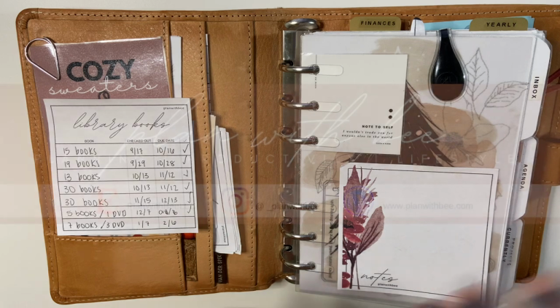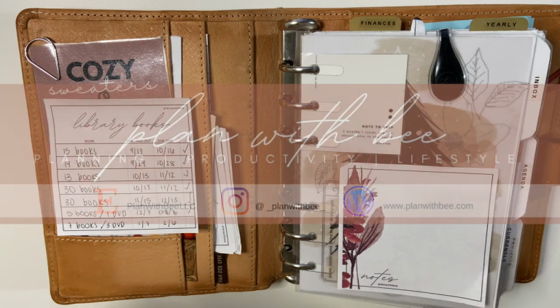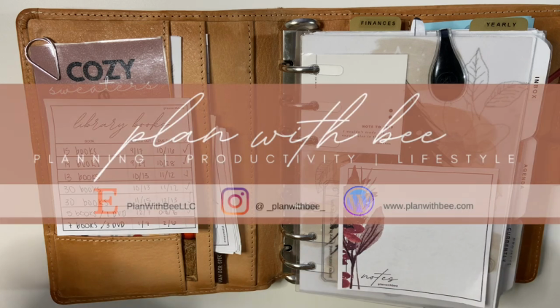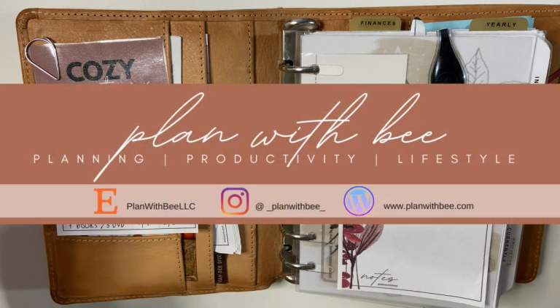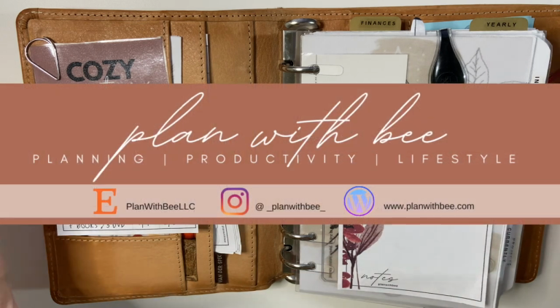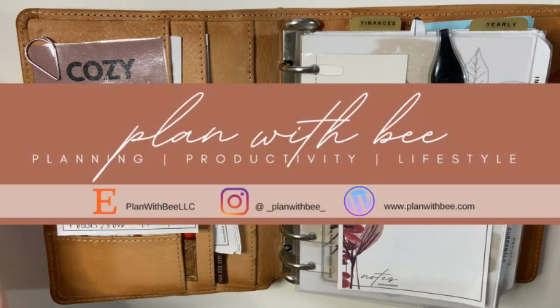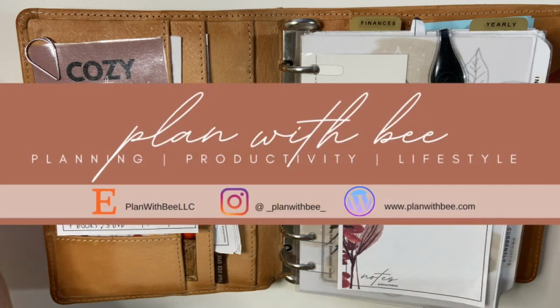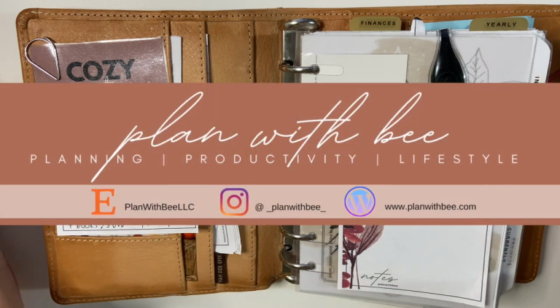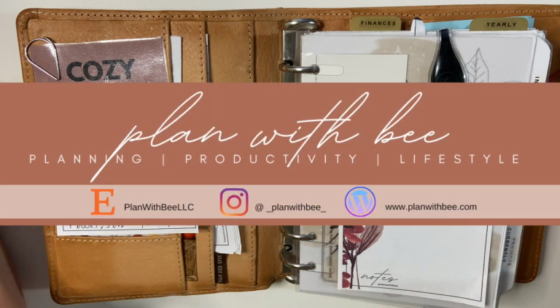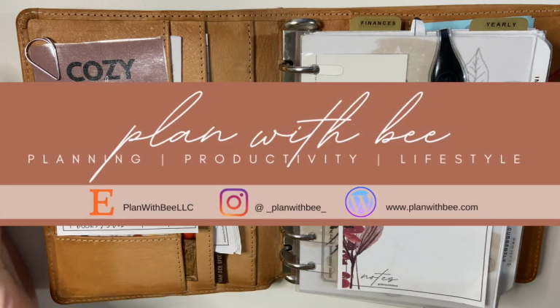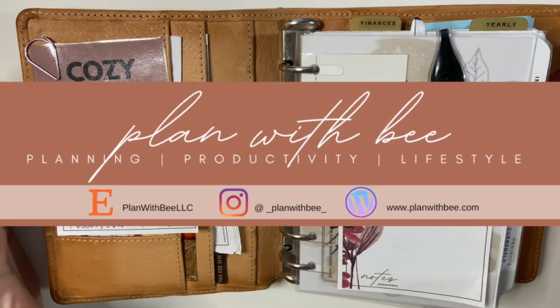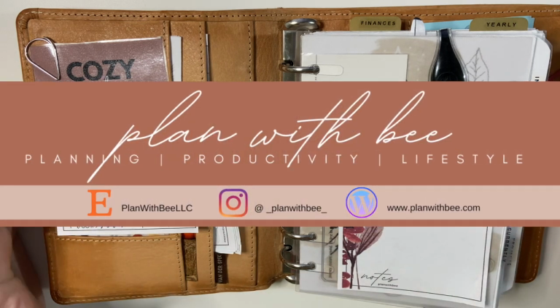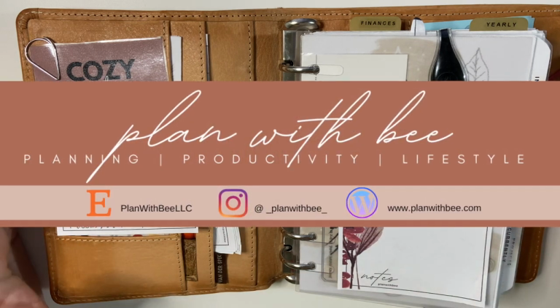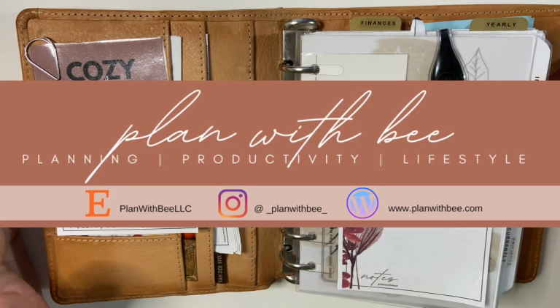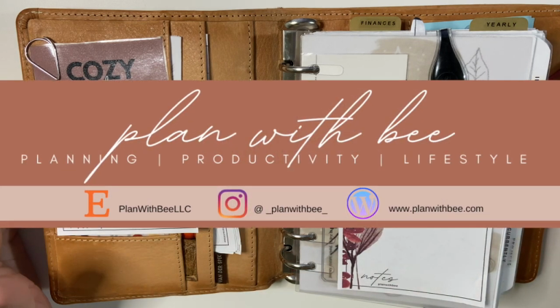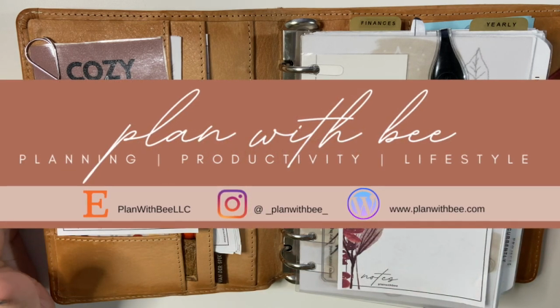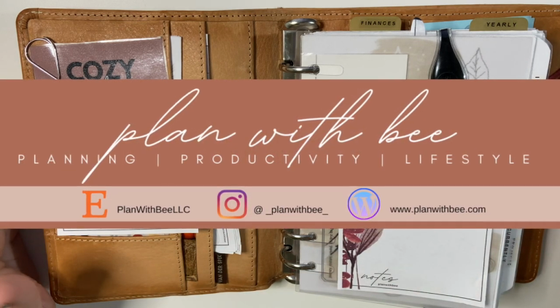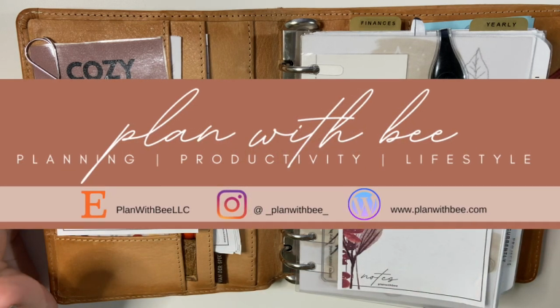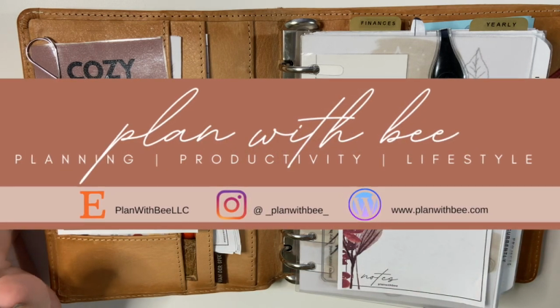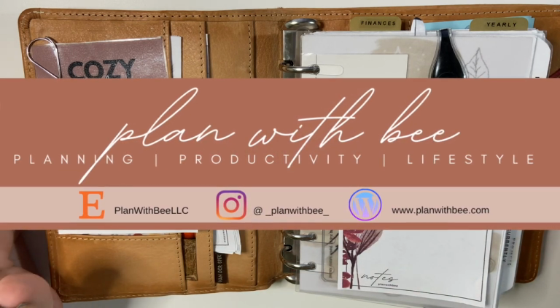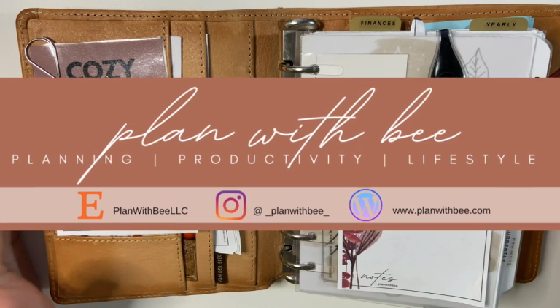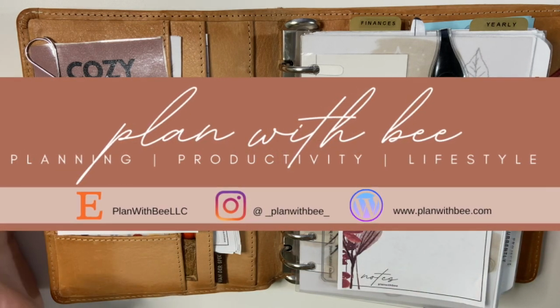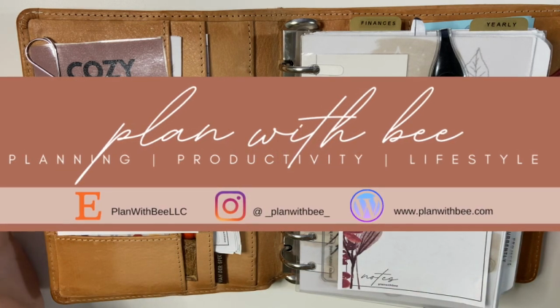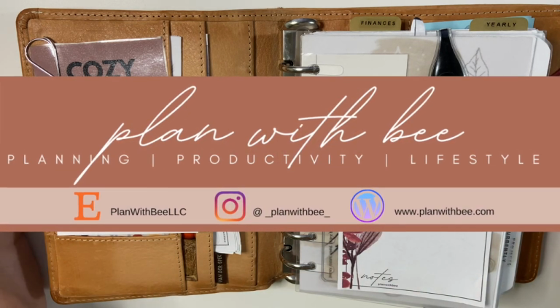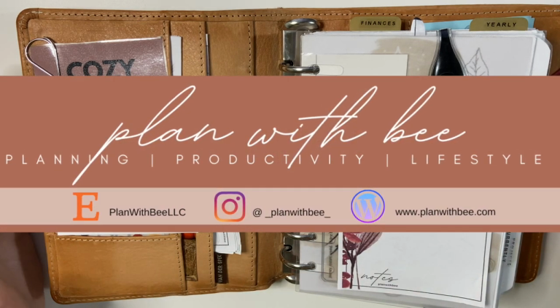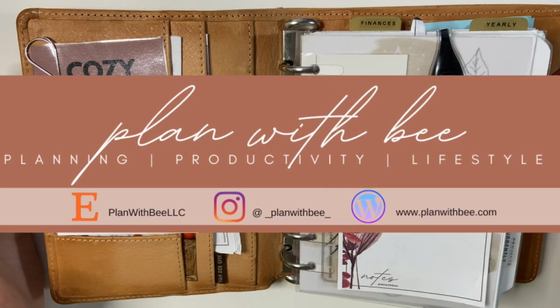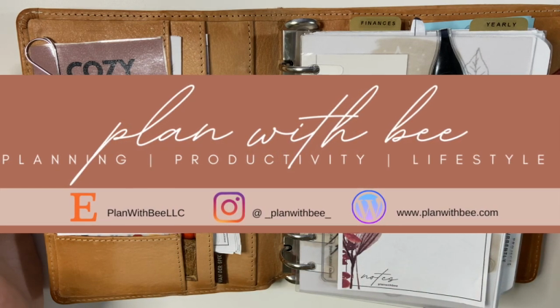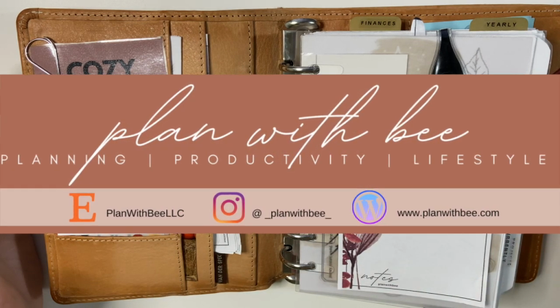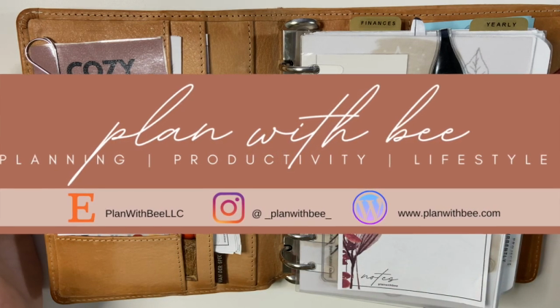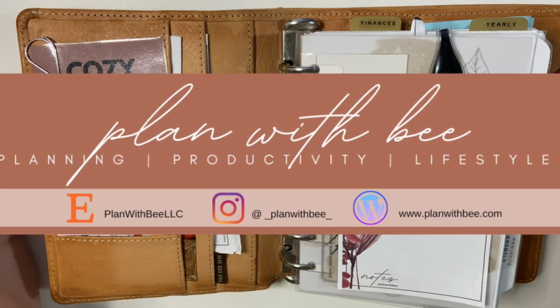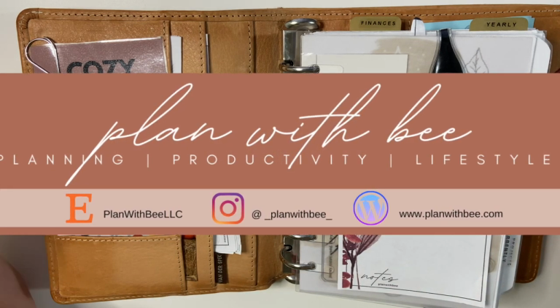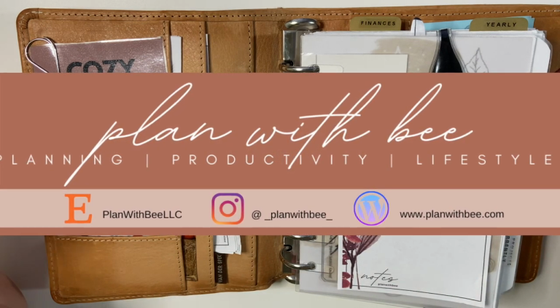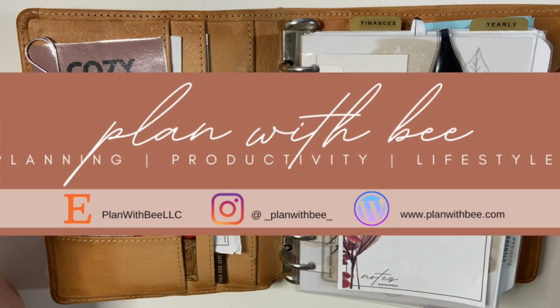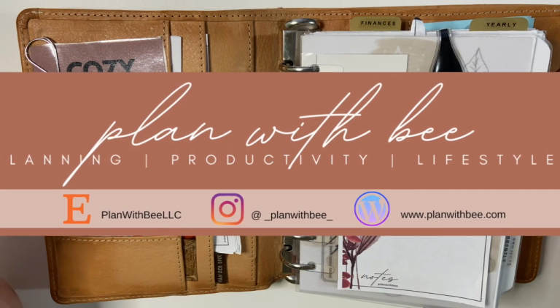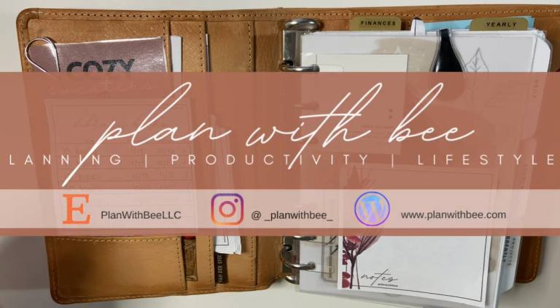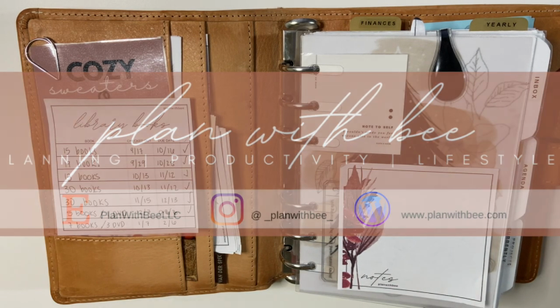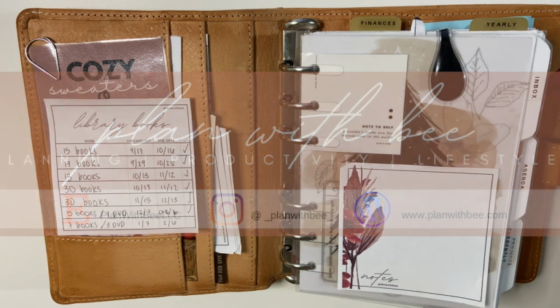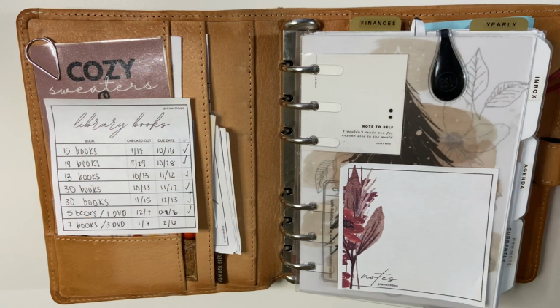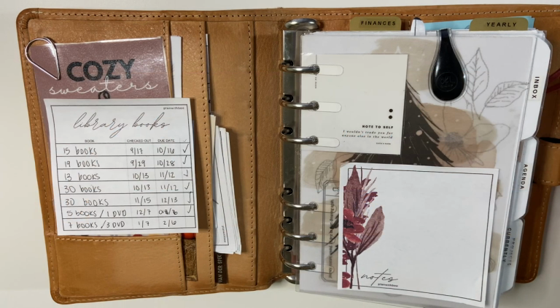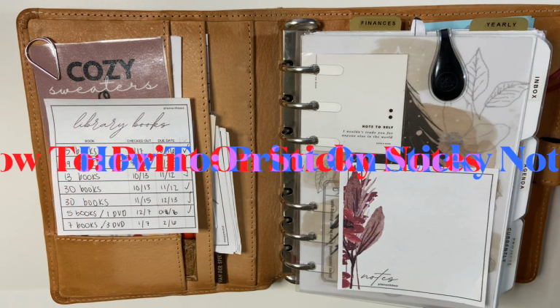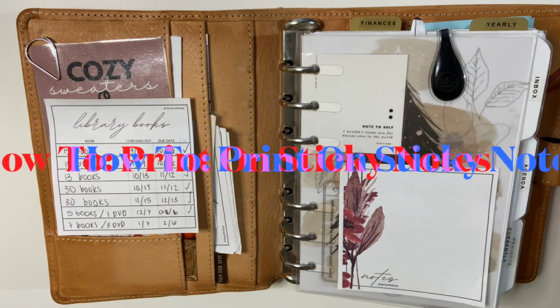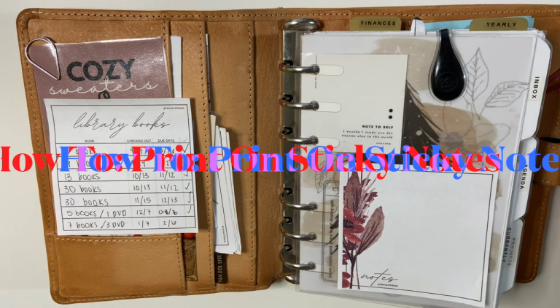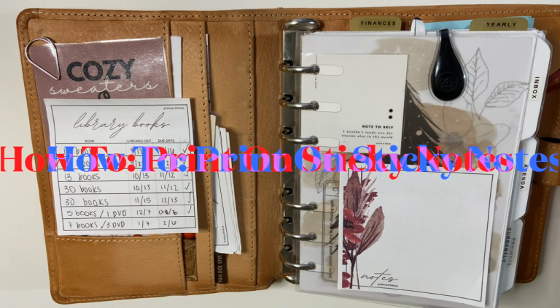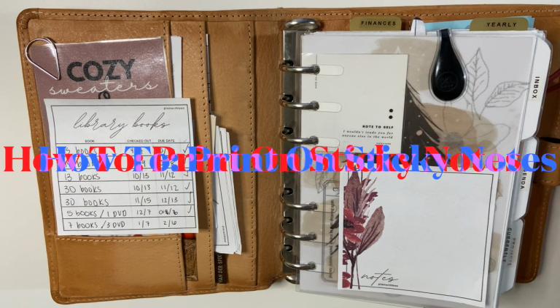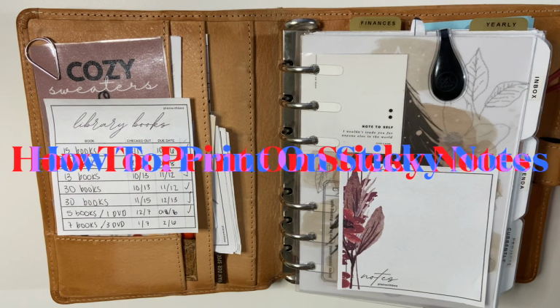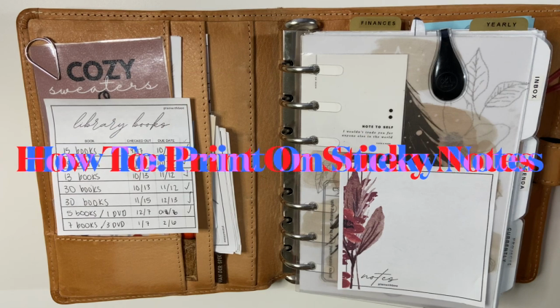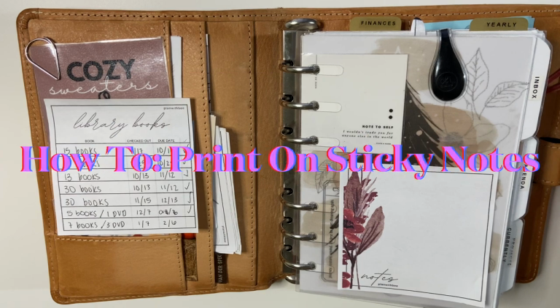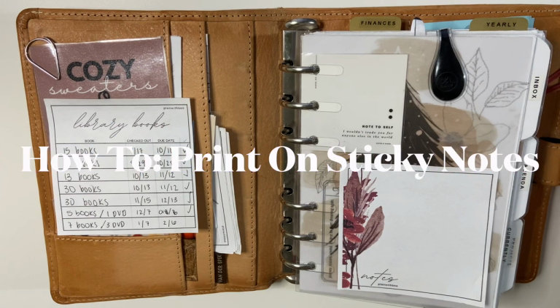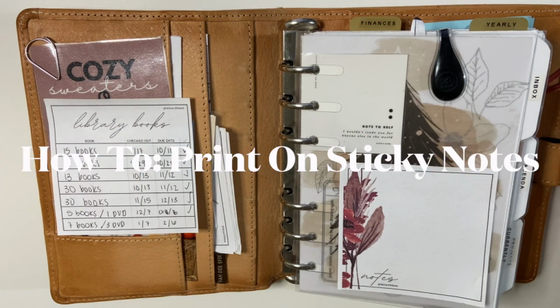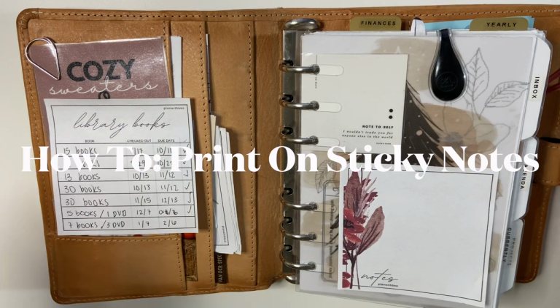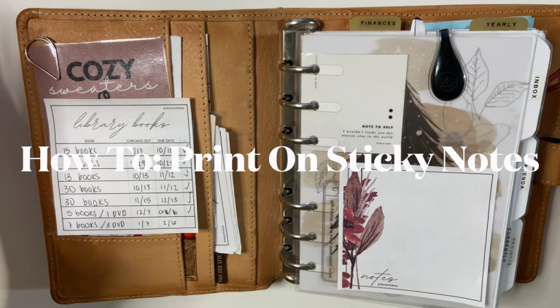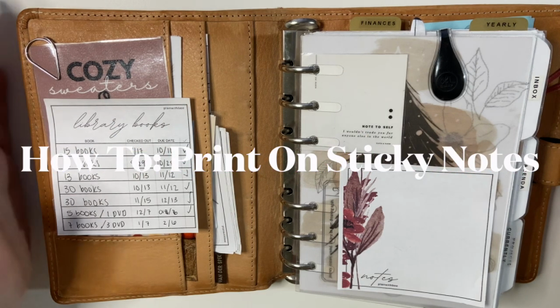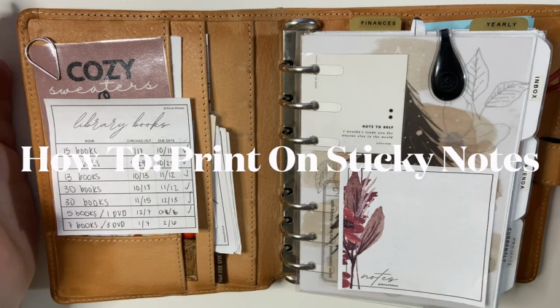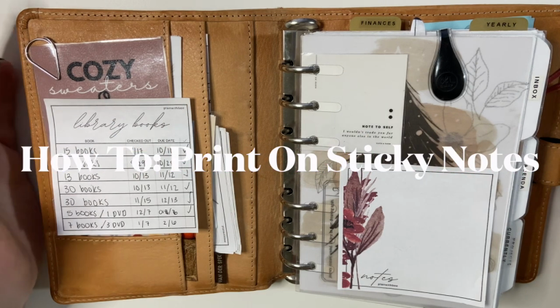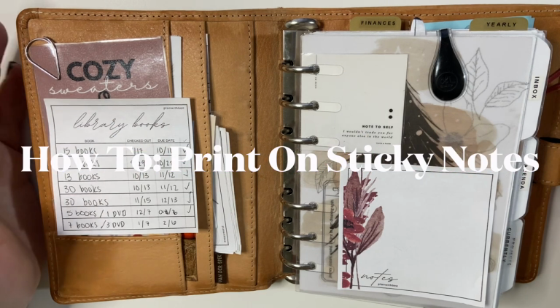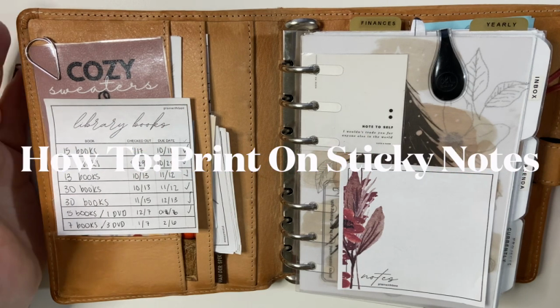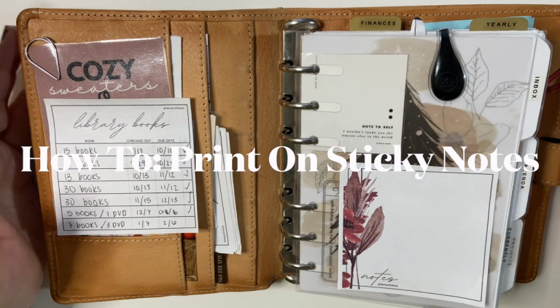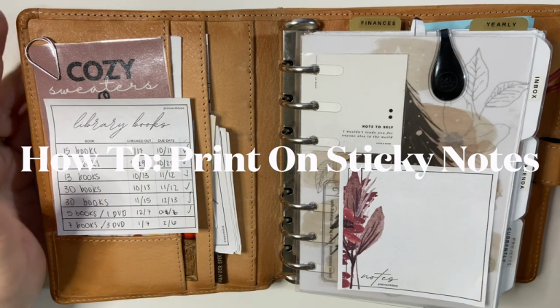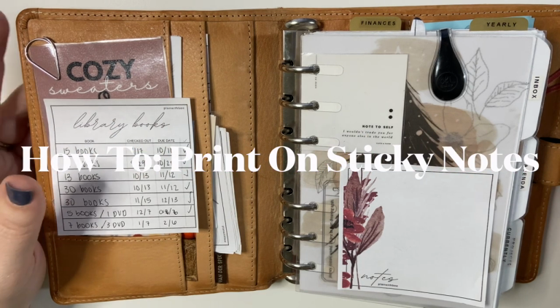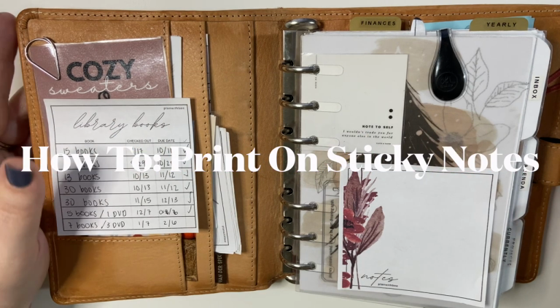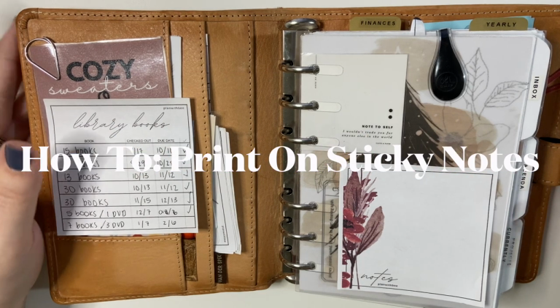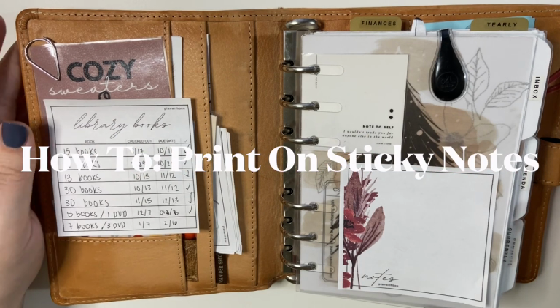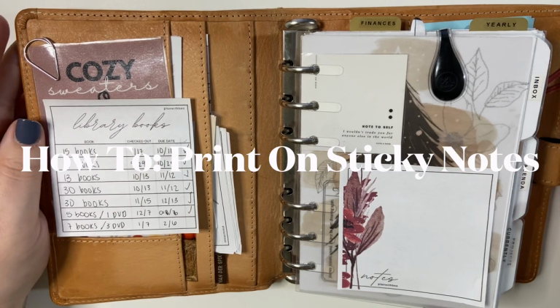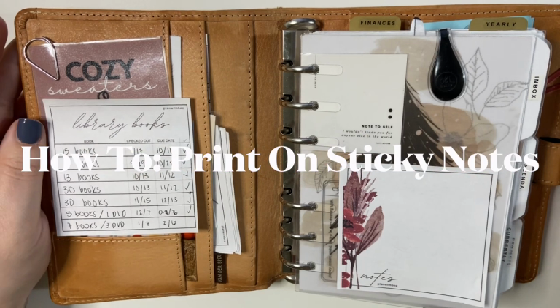Hello everybody! Welcome back to Plan With B. It's Berlin here with a tutorial today on how you can print on sticky notes.